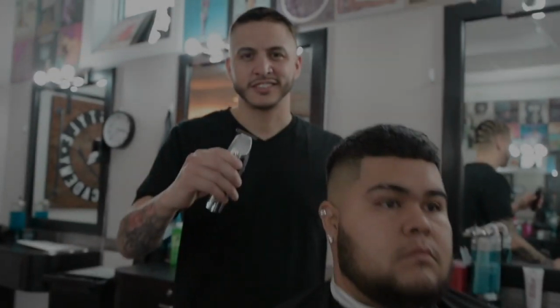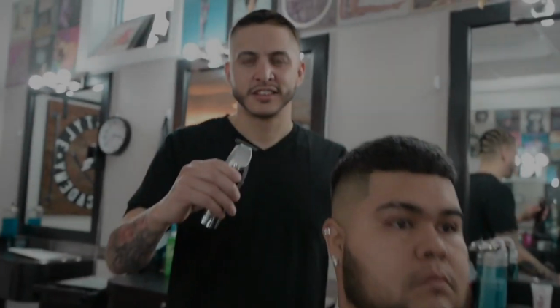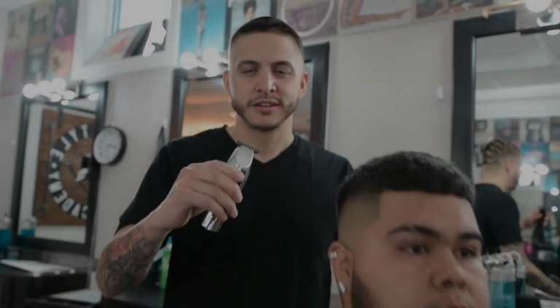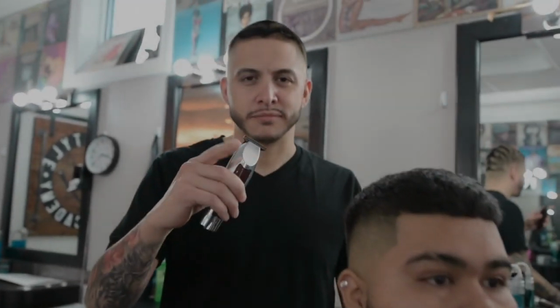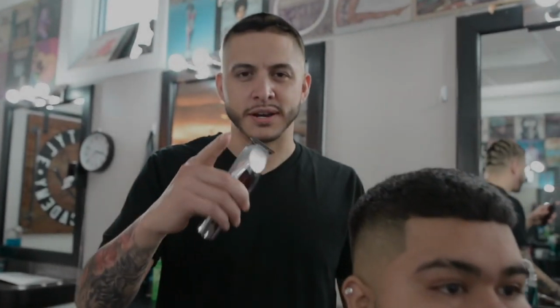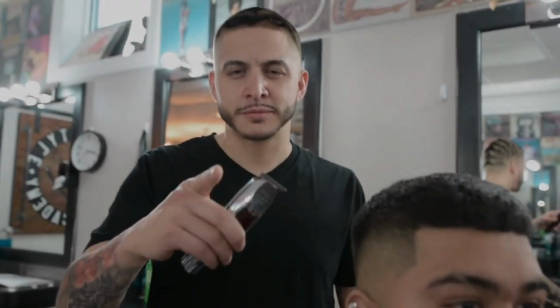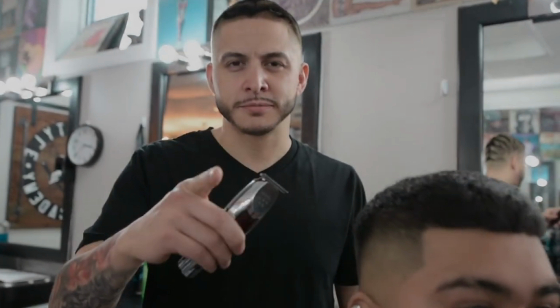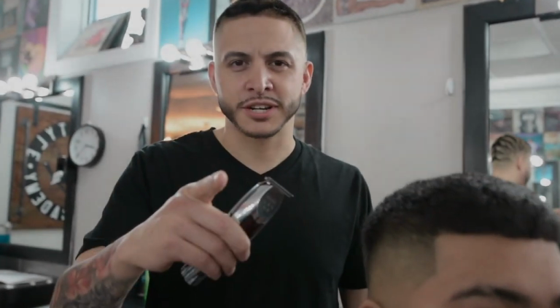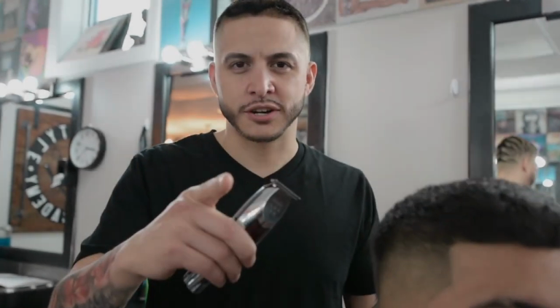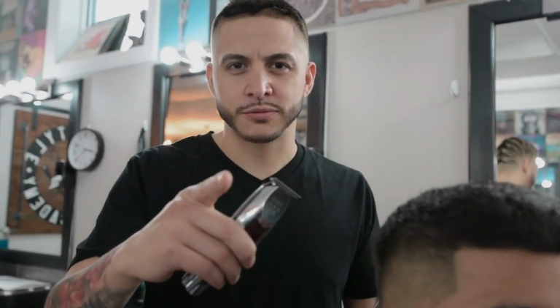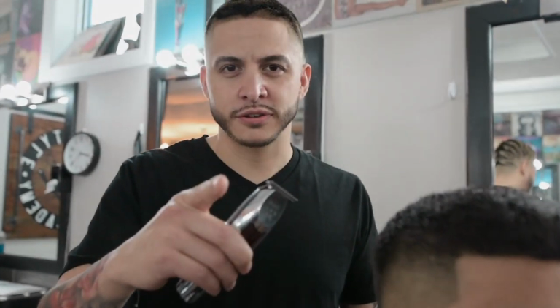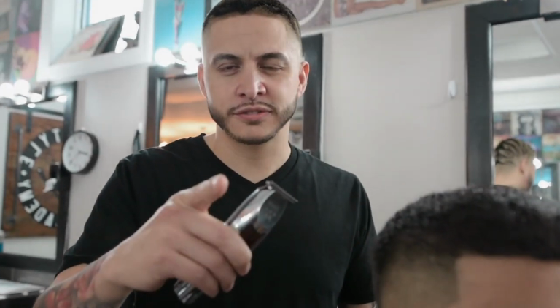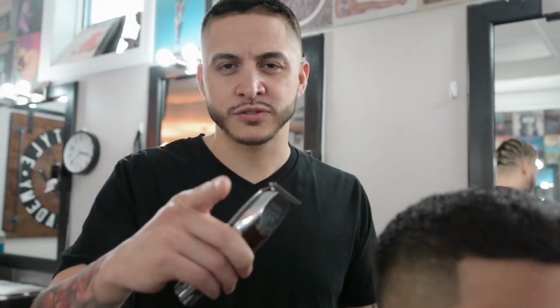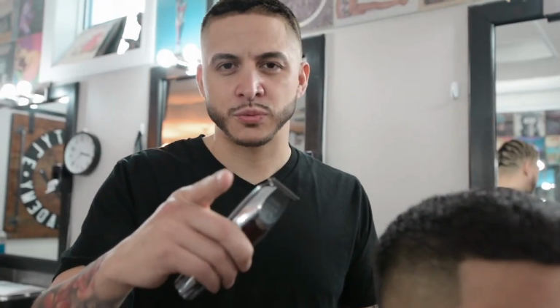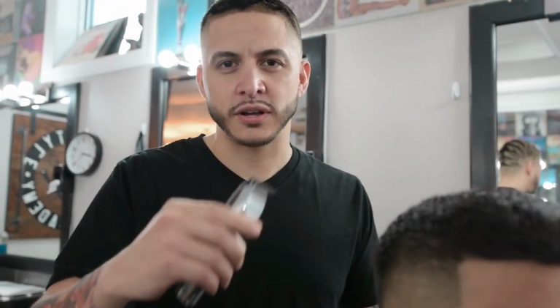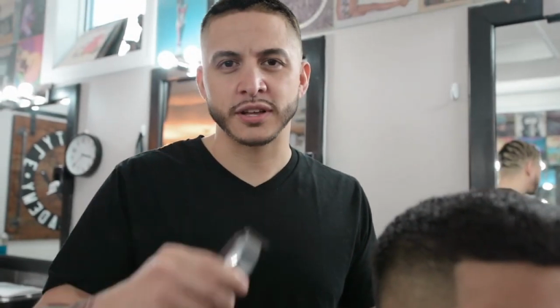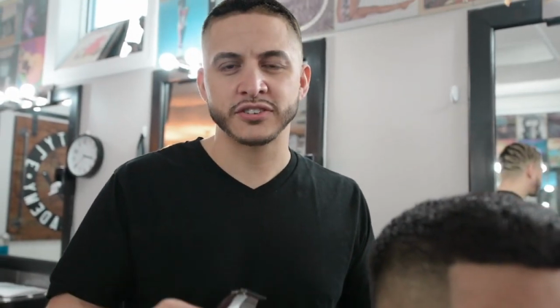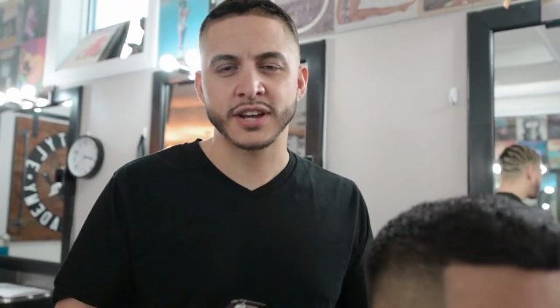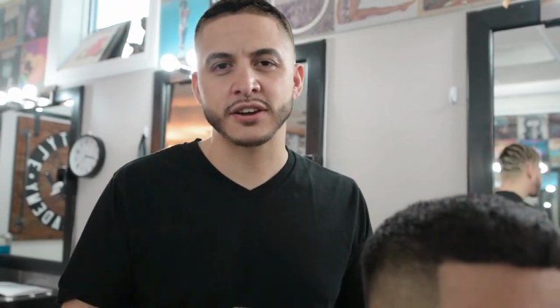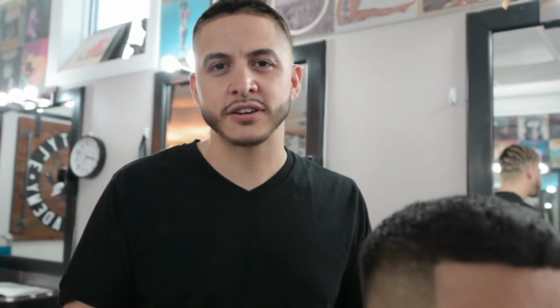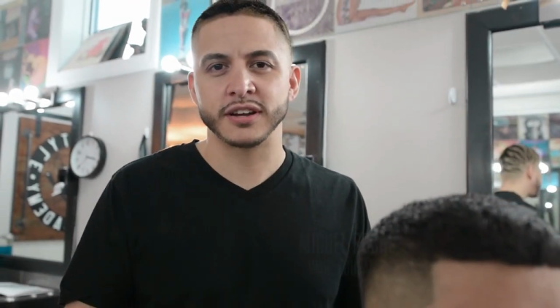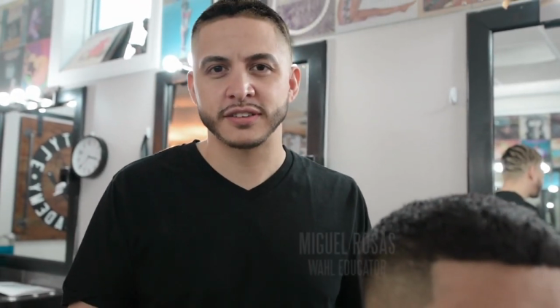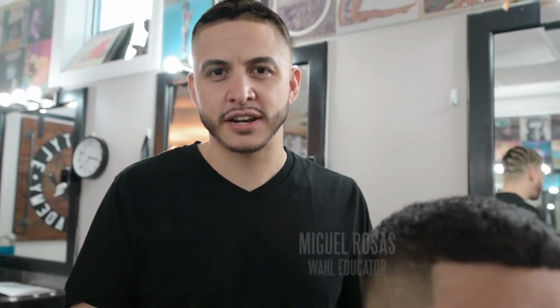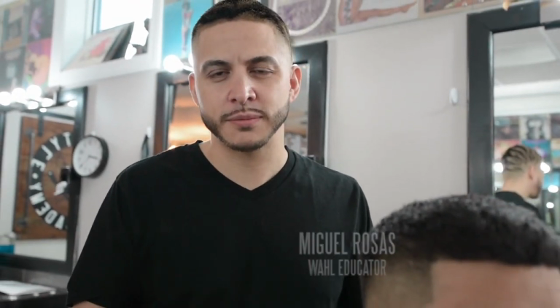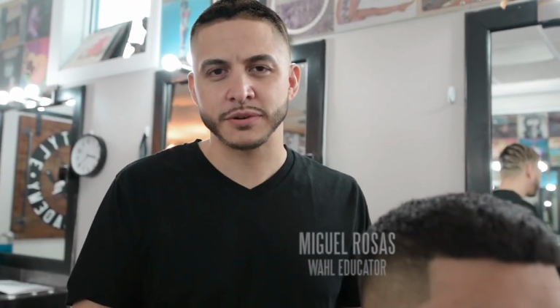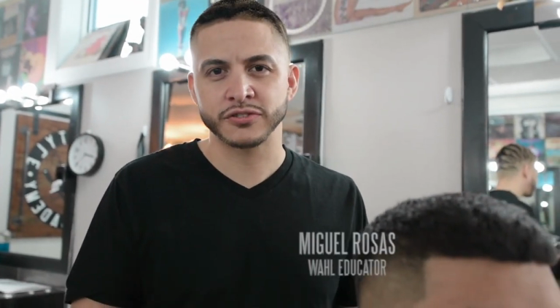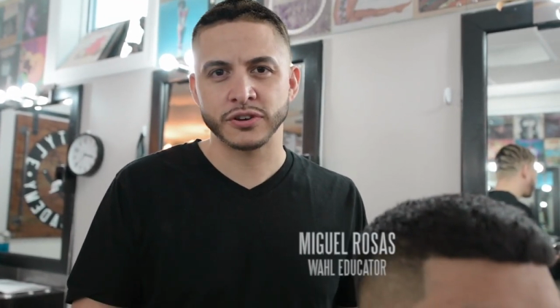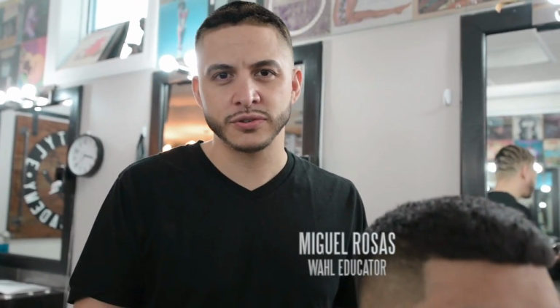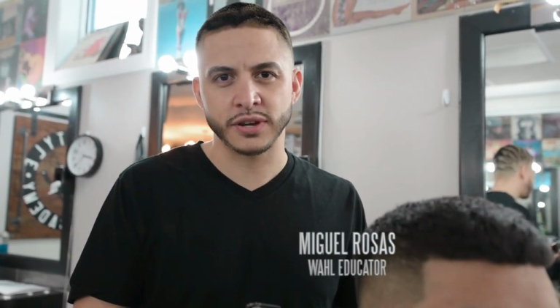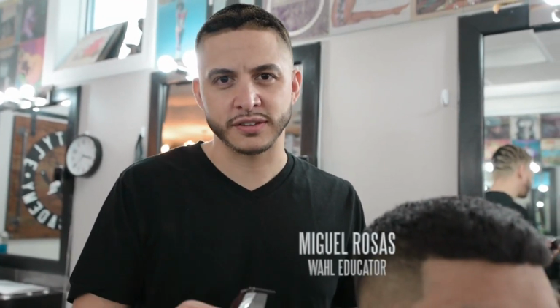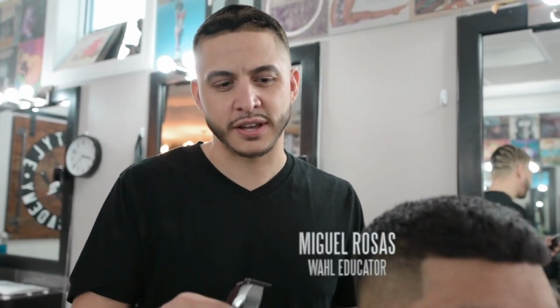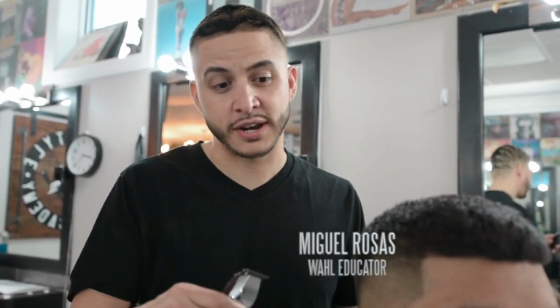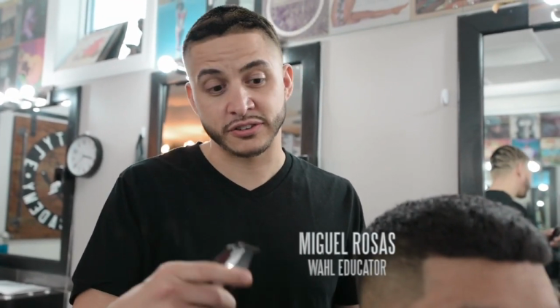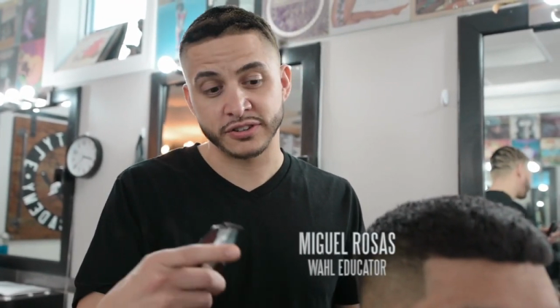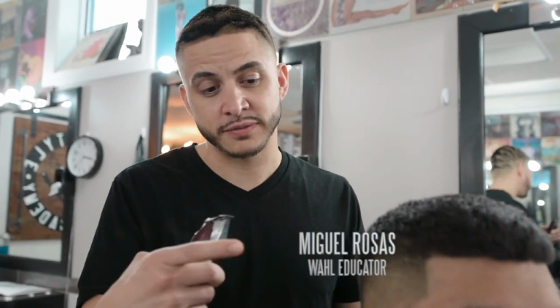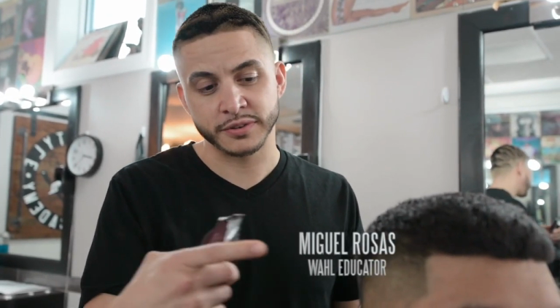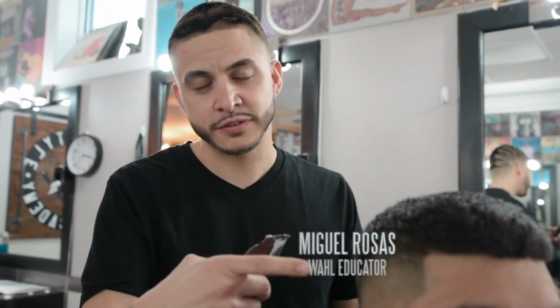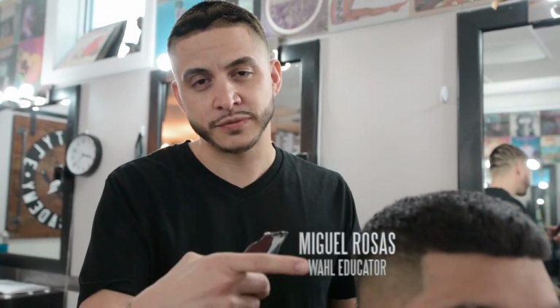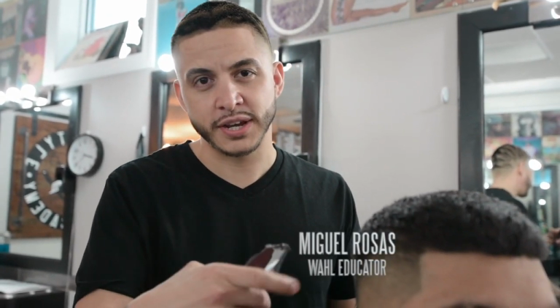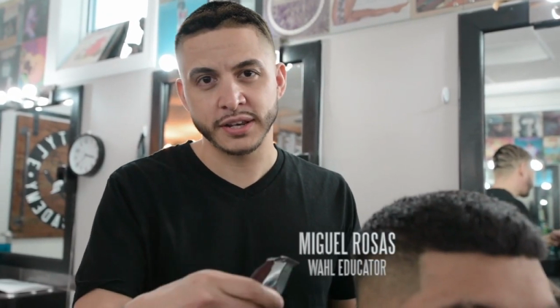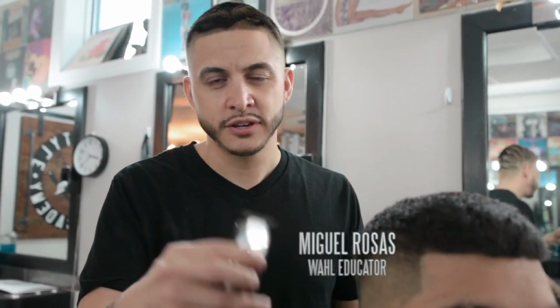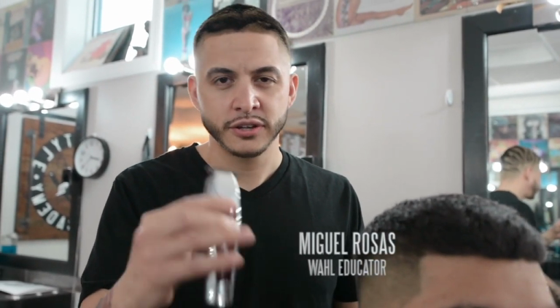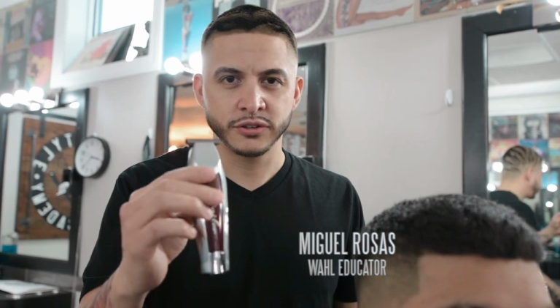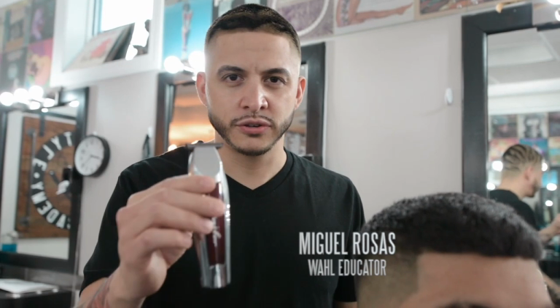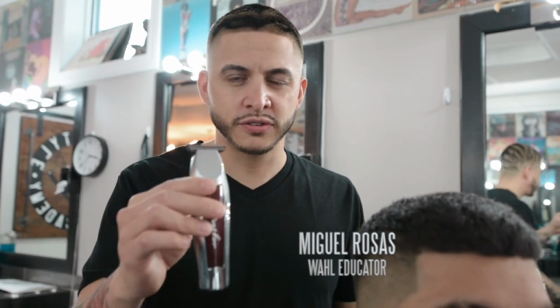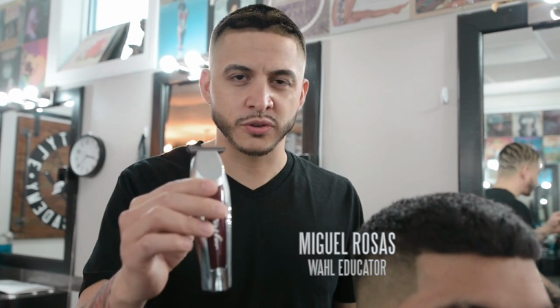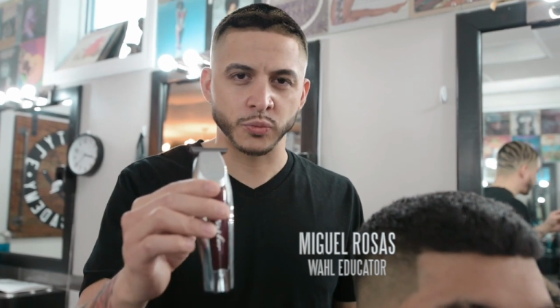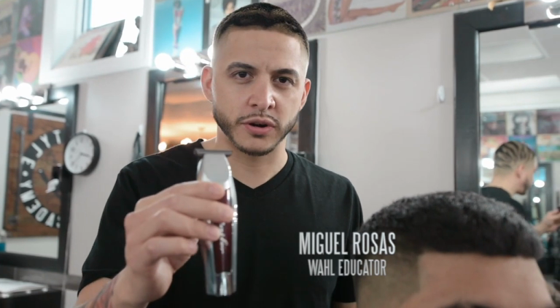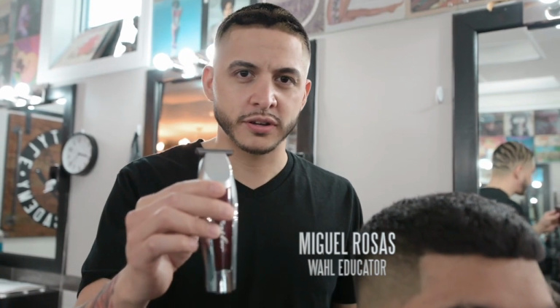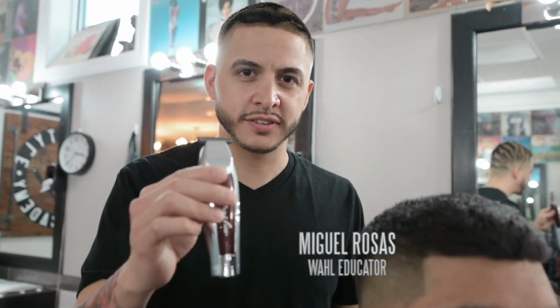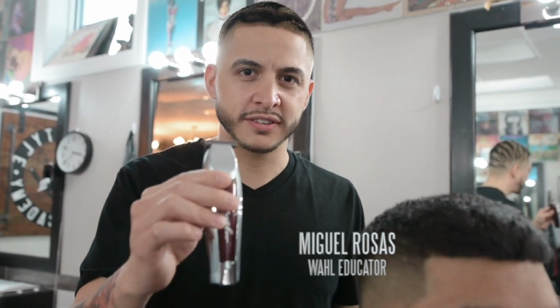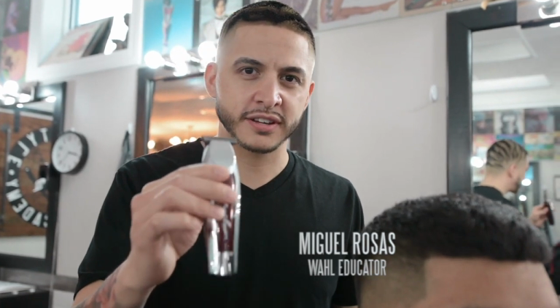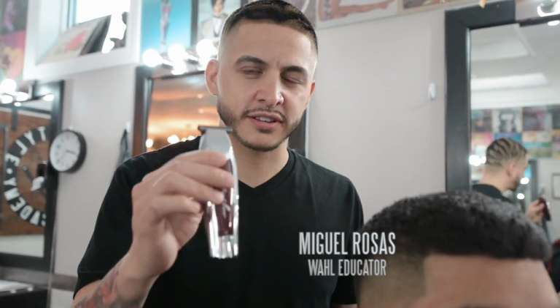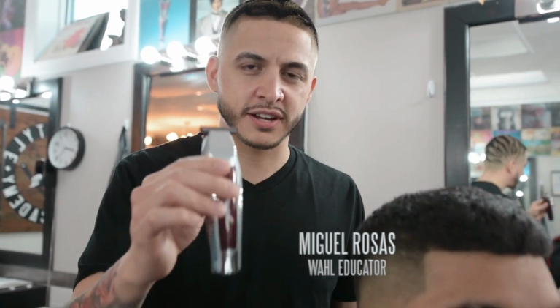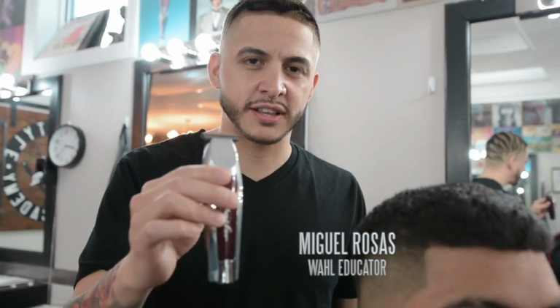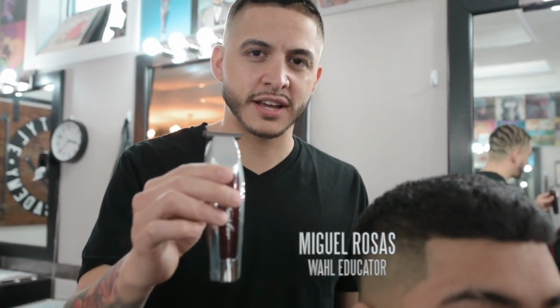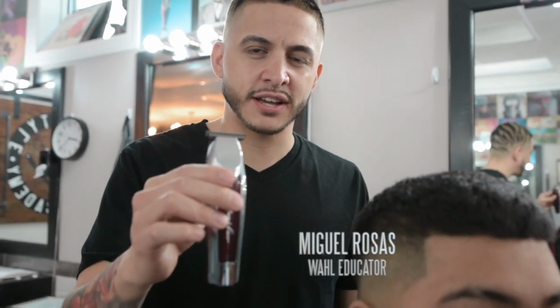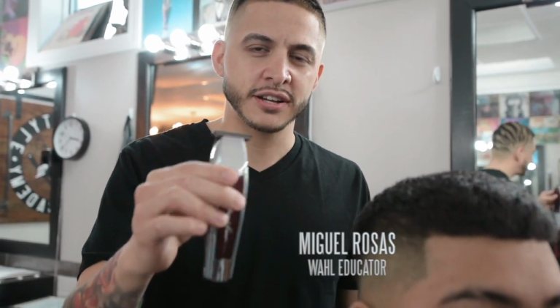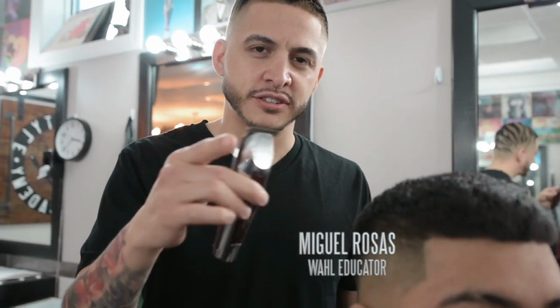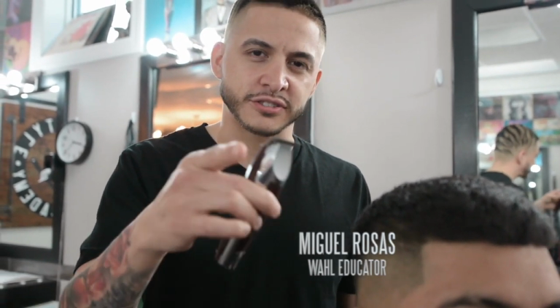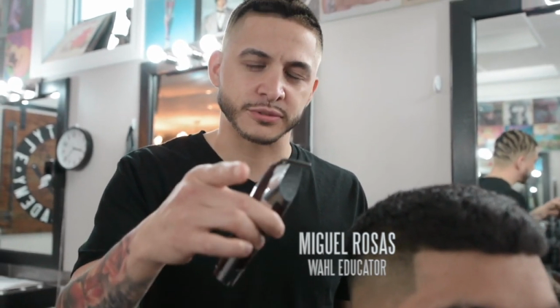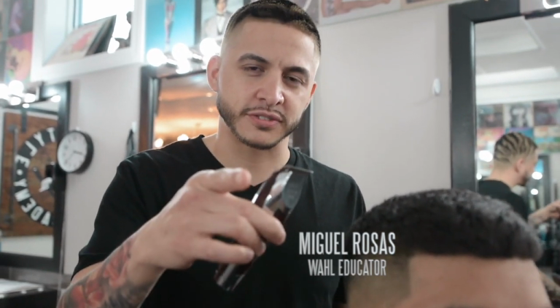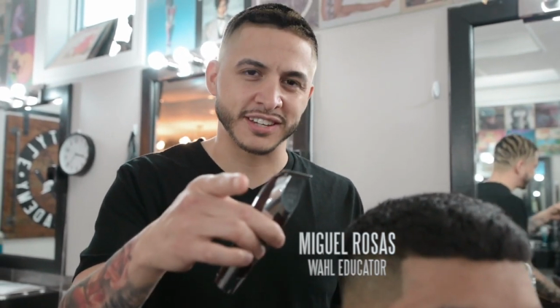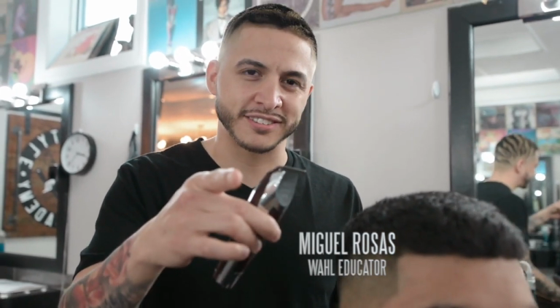My name is Miguel Rosas, Wall Educator, and today I'm going to show you guys how to achieve this fade using the Wall Detailer Li, so stay tuned.